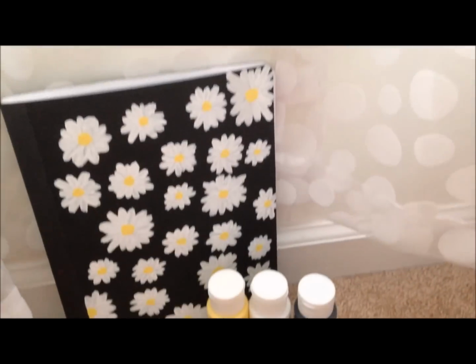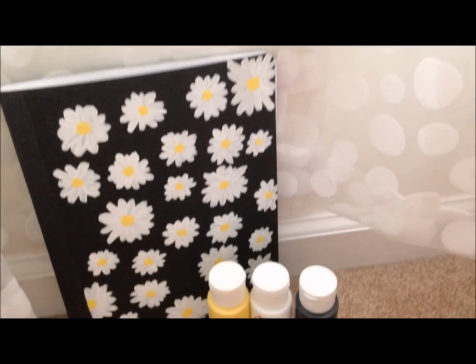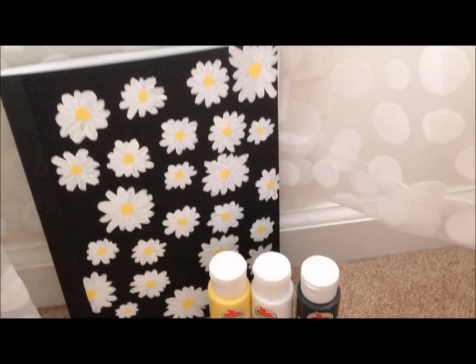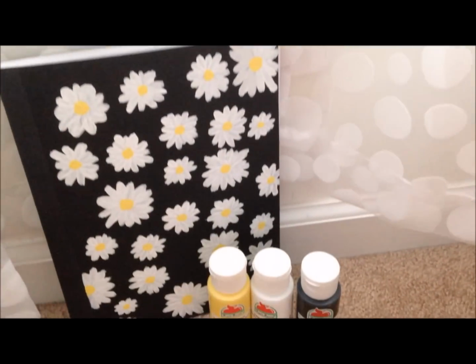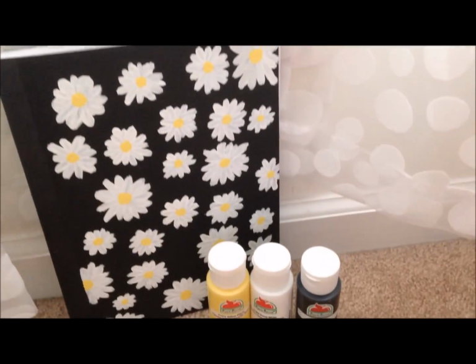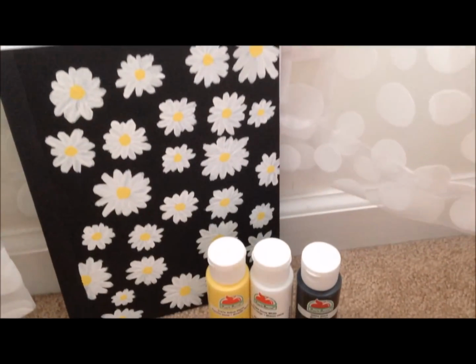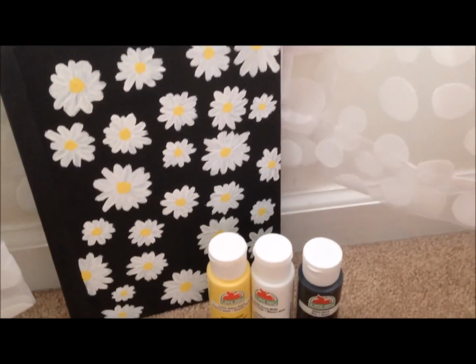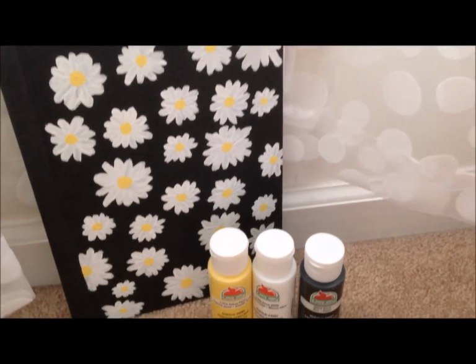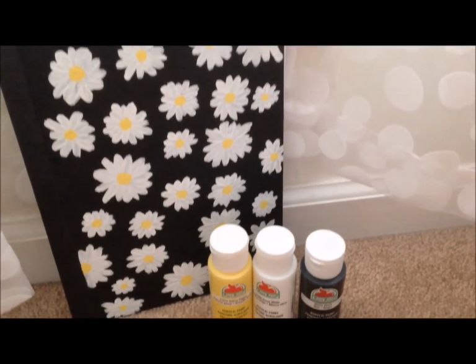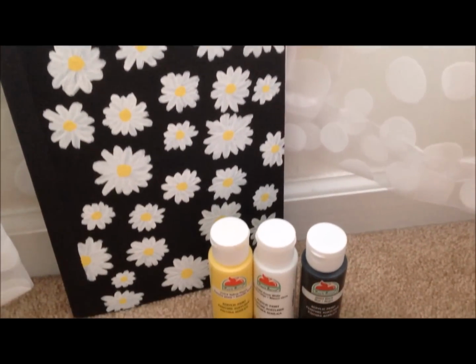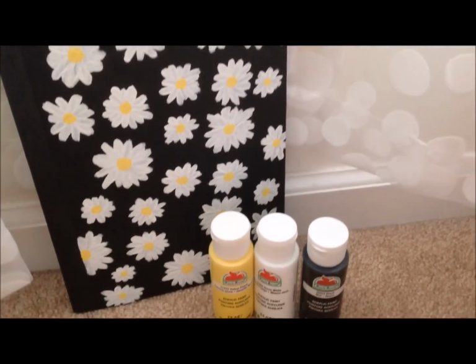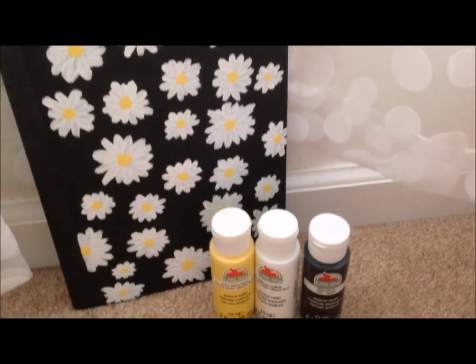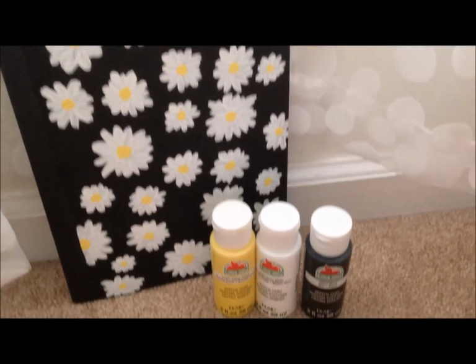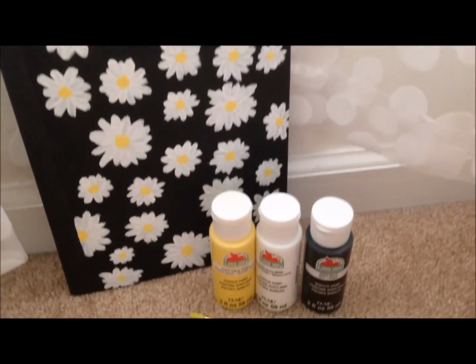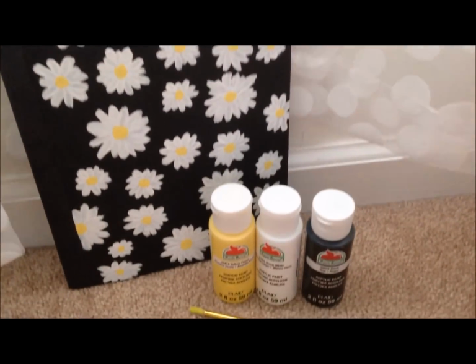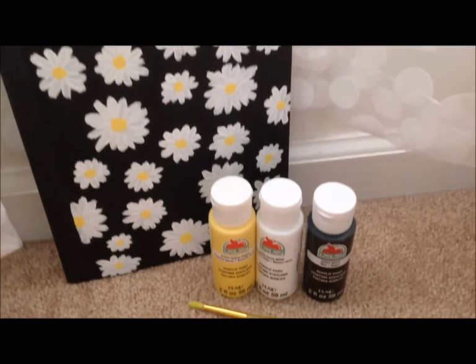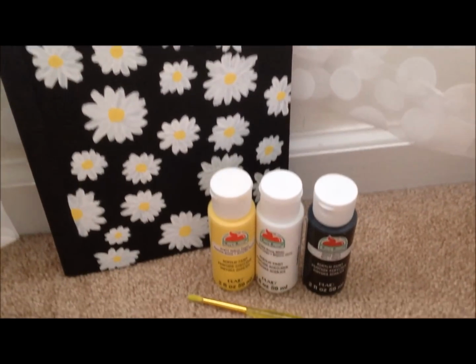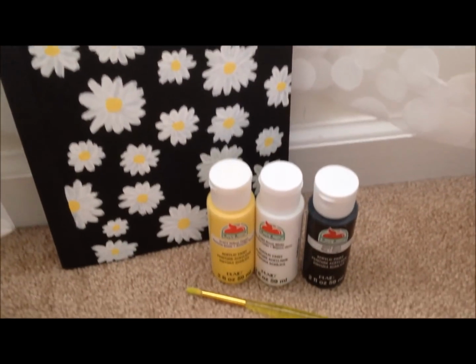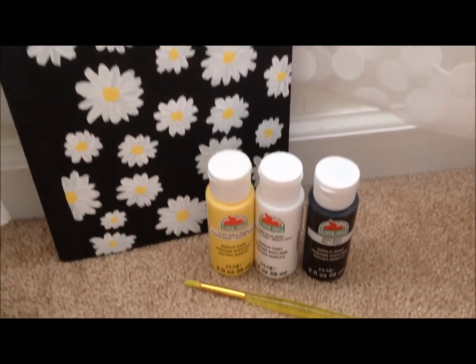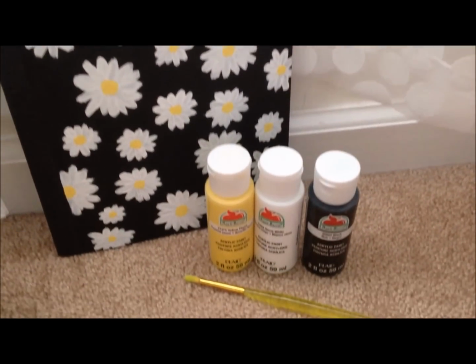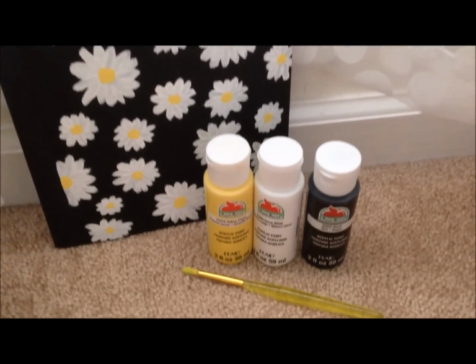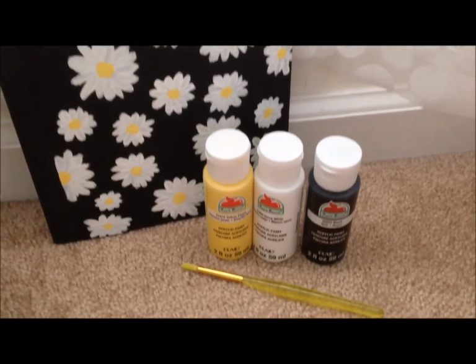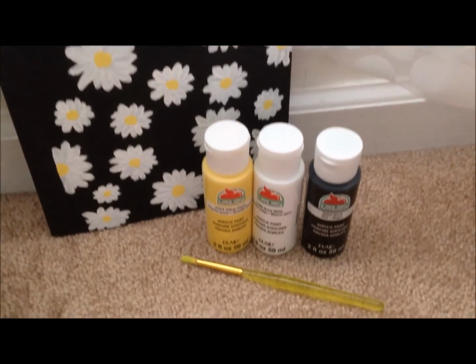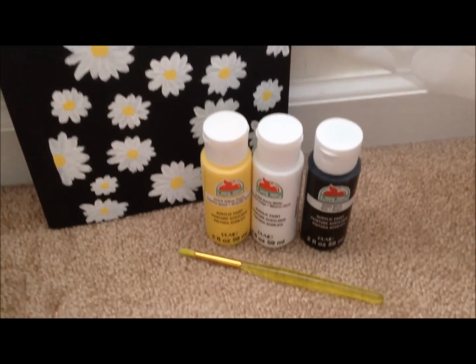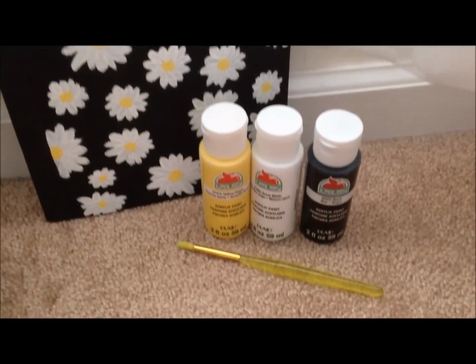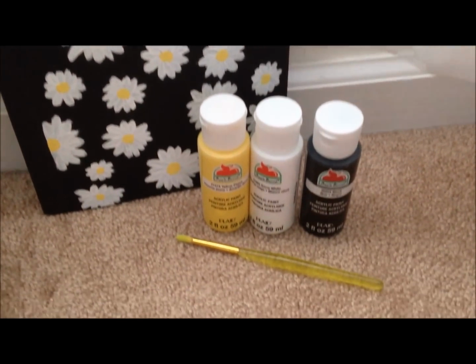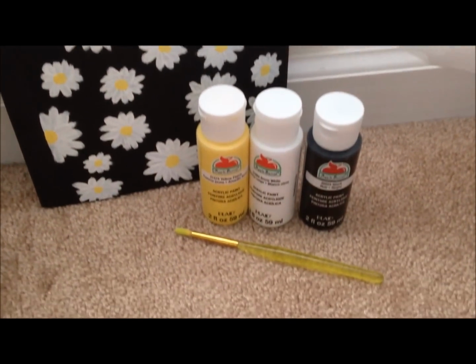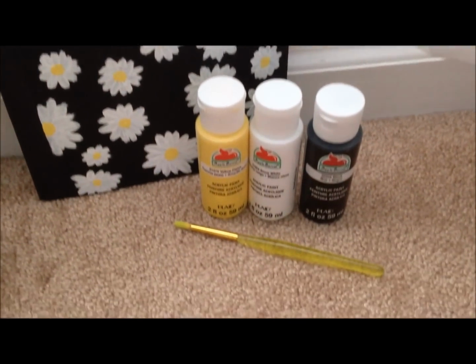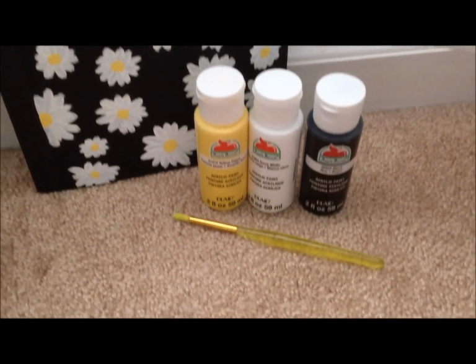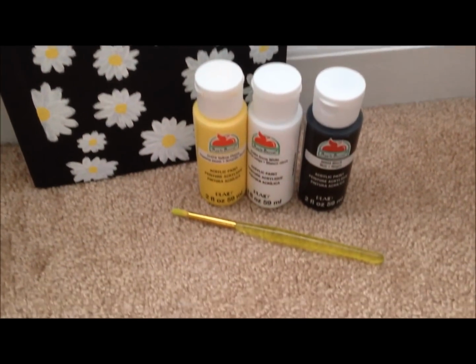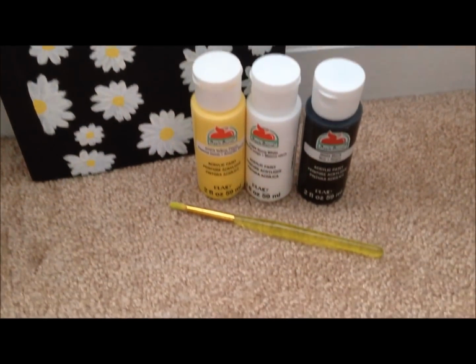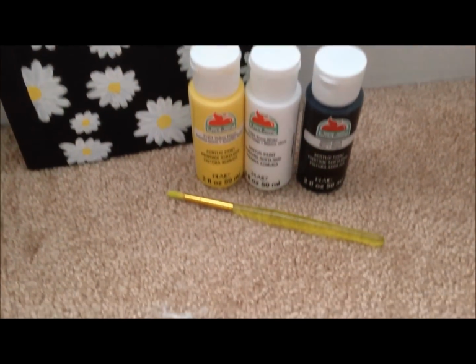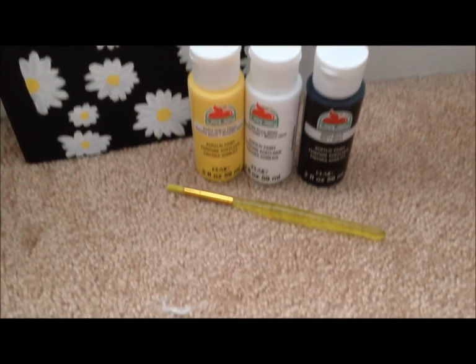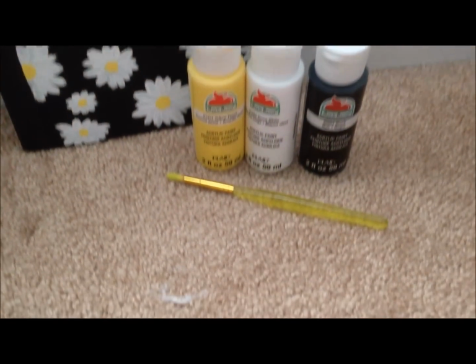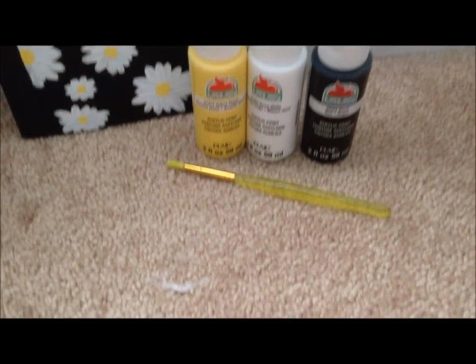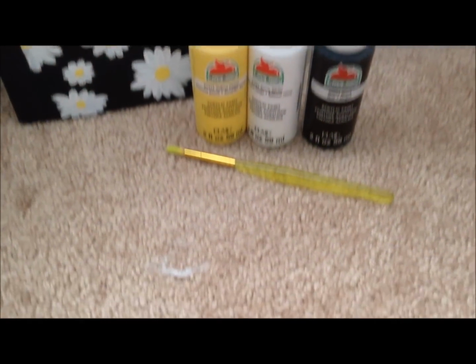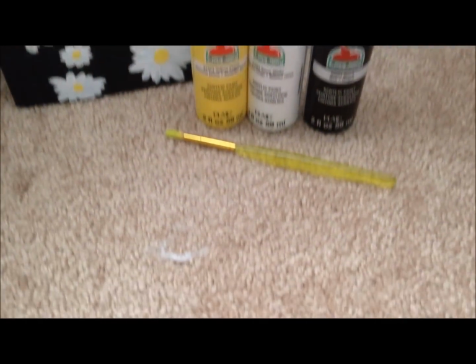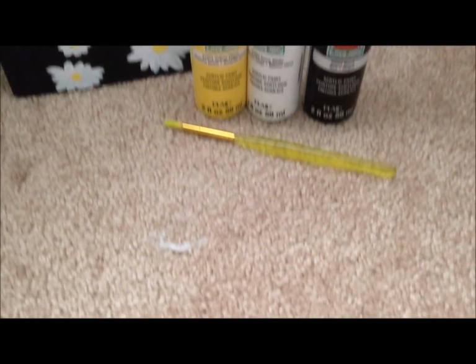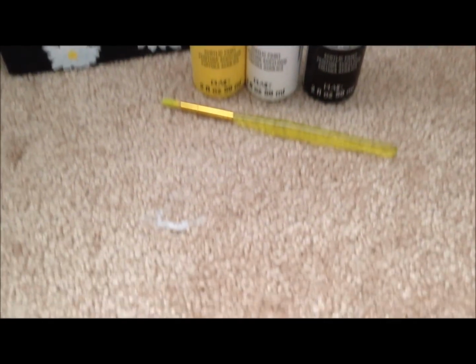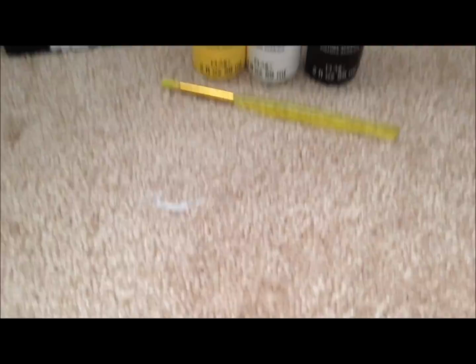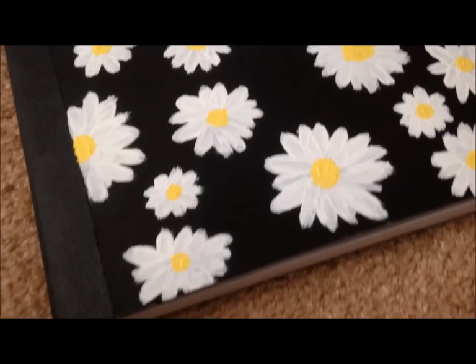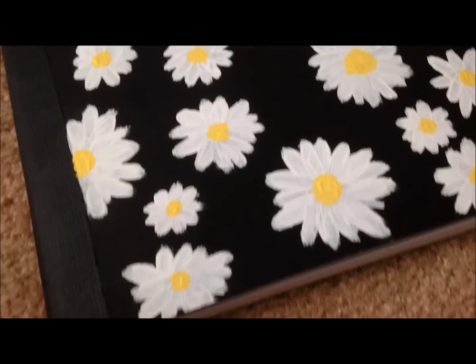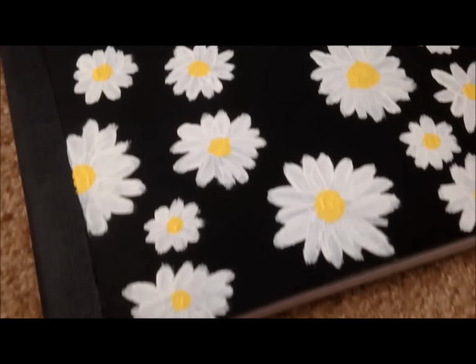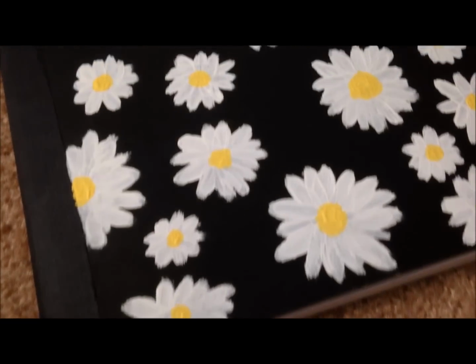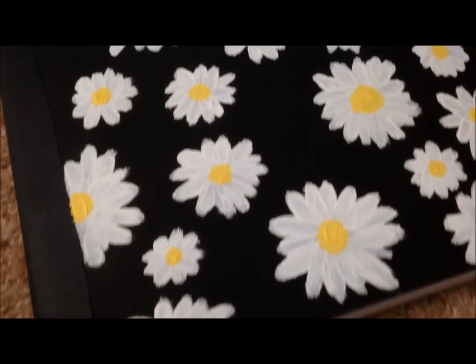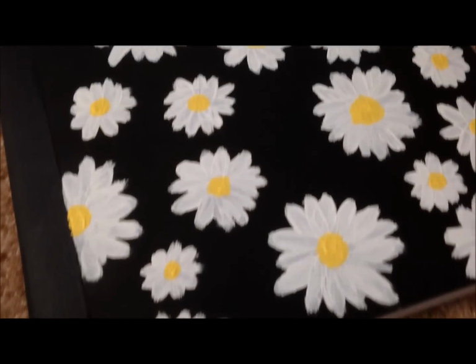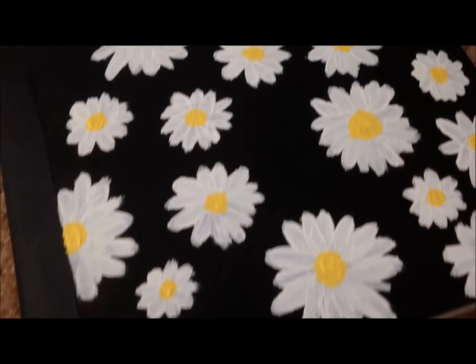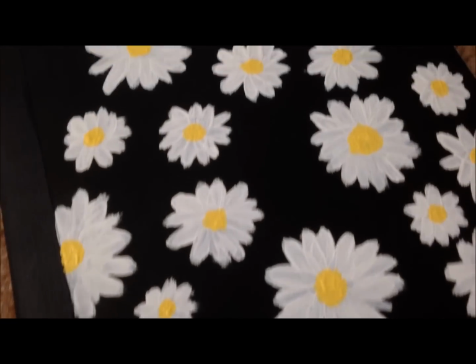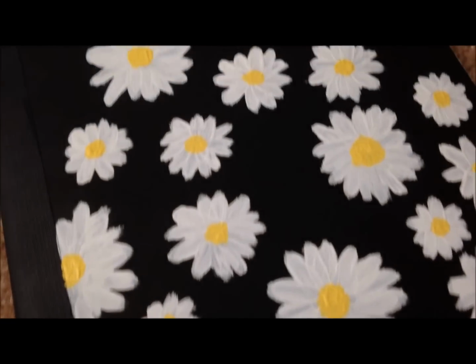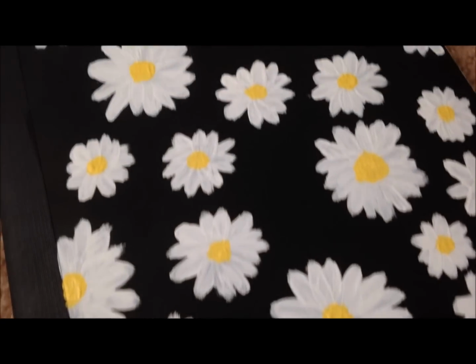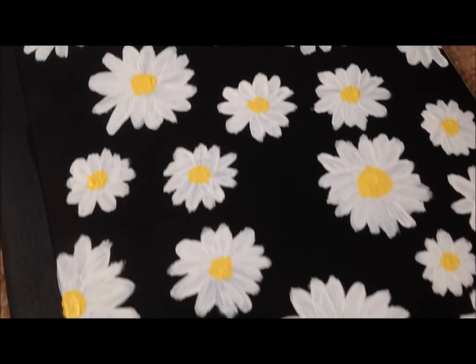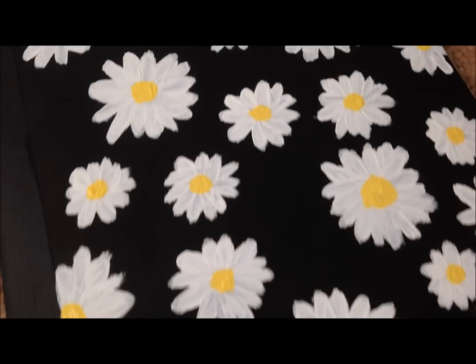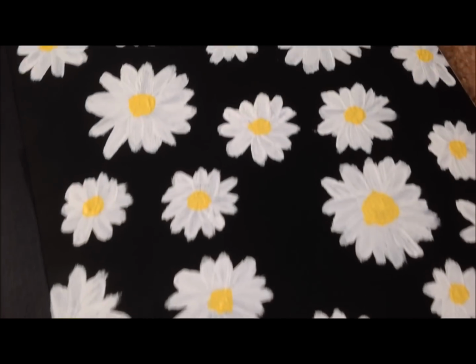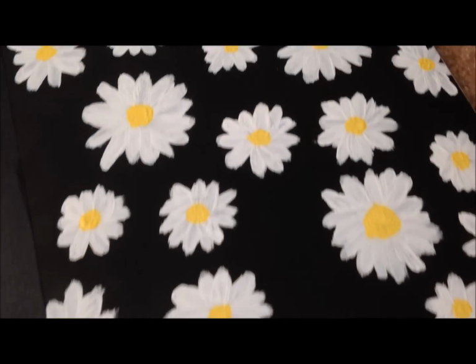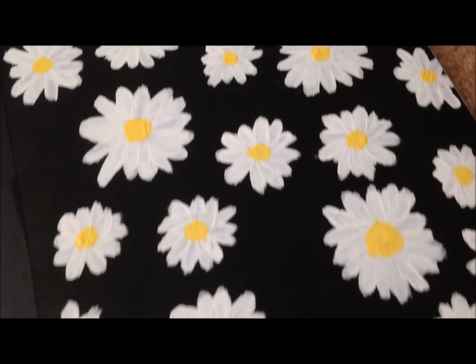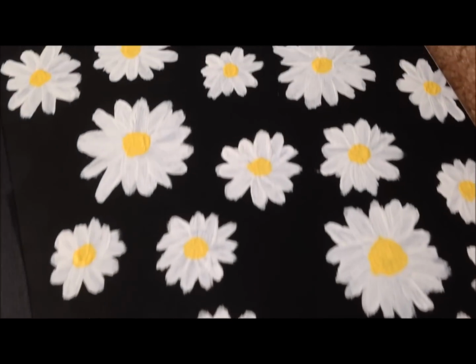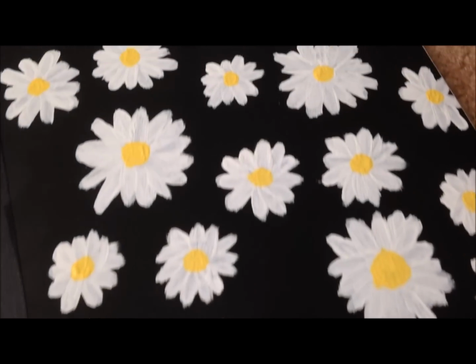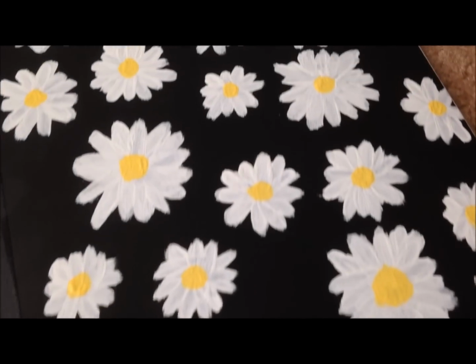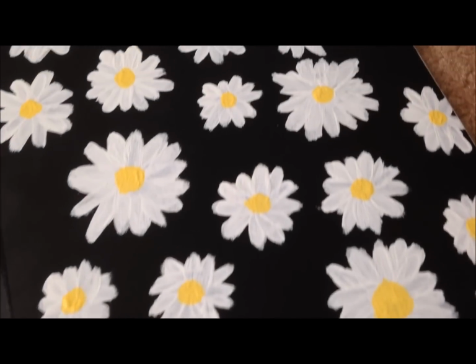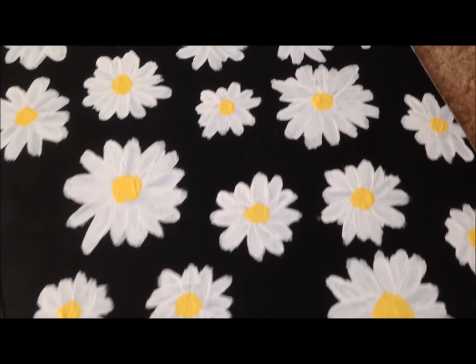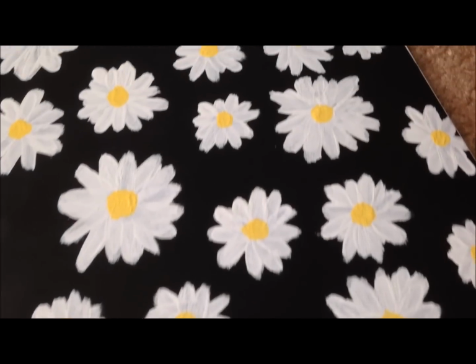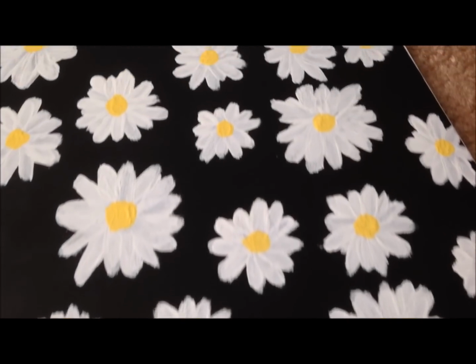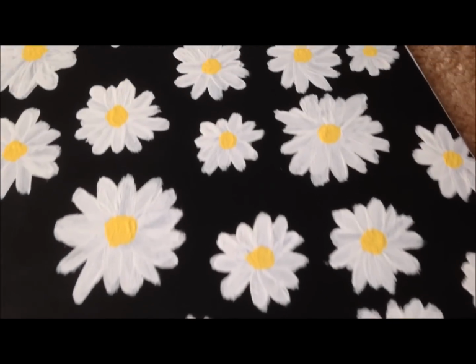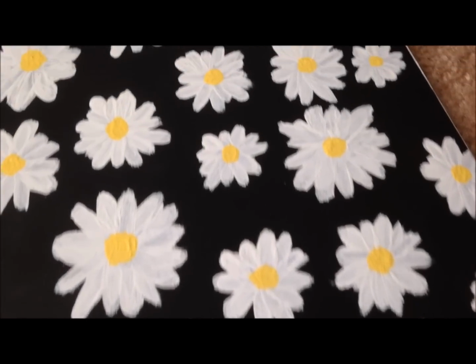Hey guys, in today's BTS video I'm going to show you how to make this DIY daisy notebook. This is so cute and simple and we're just going to hop right in.